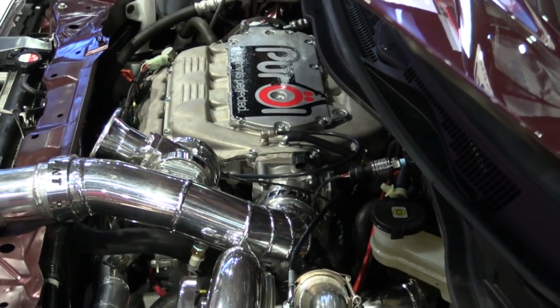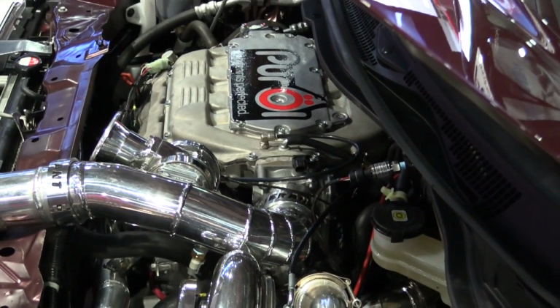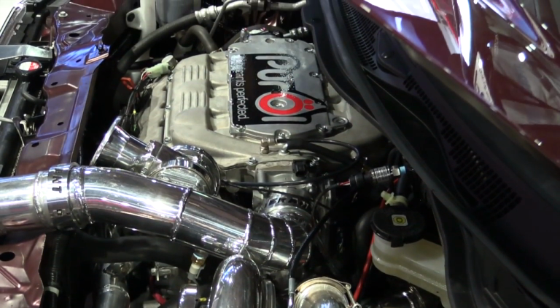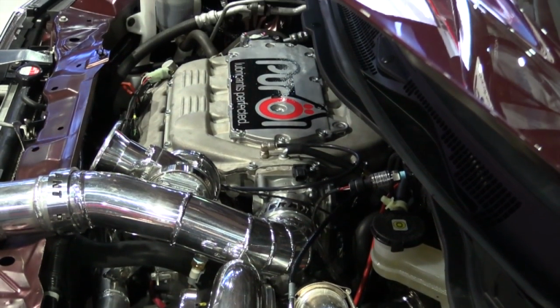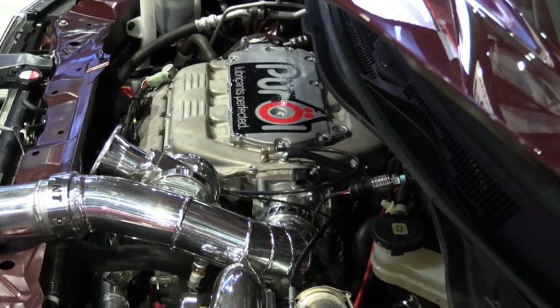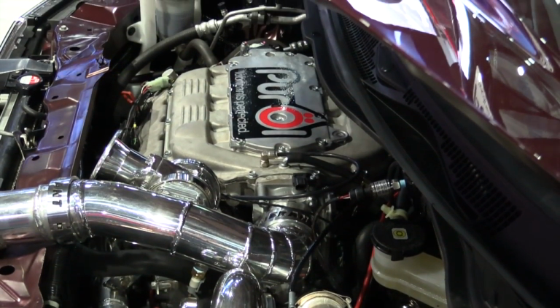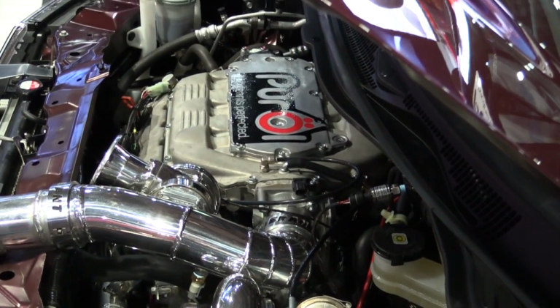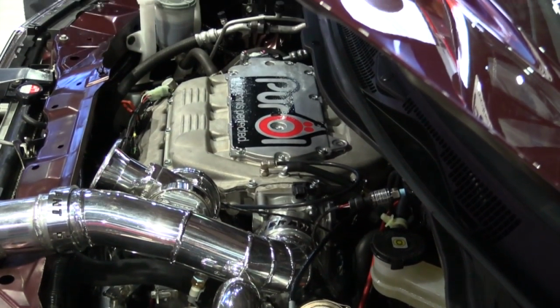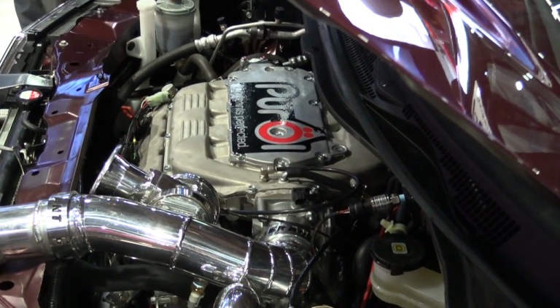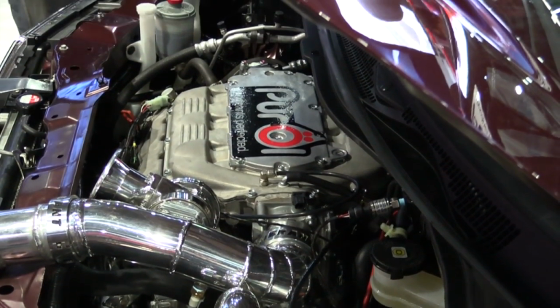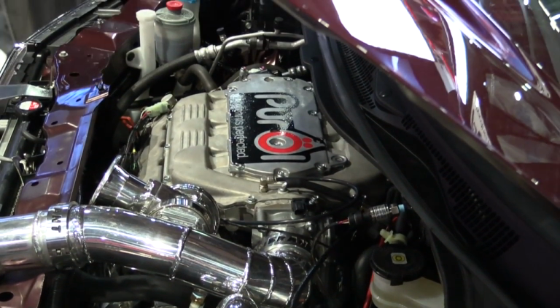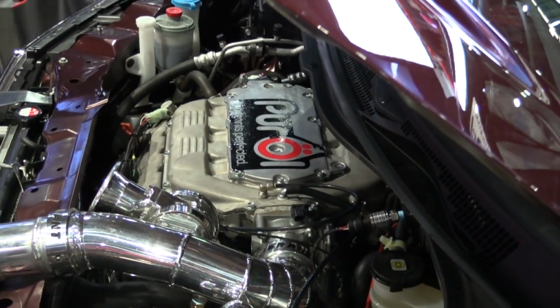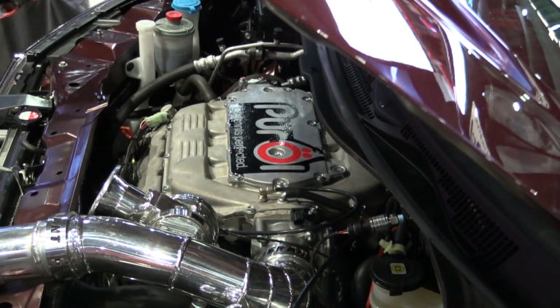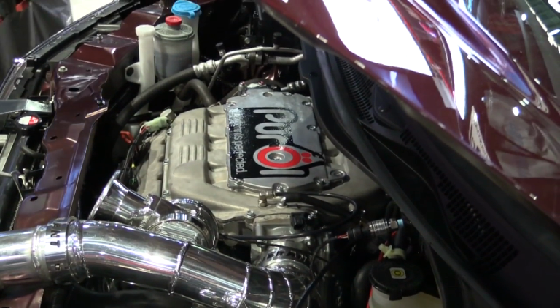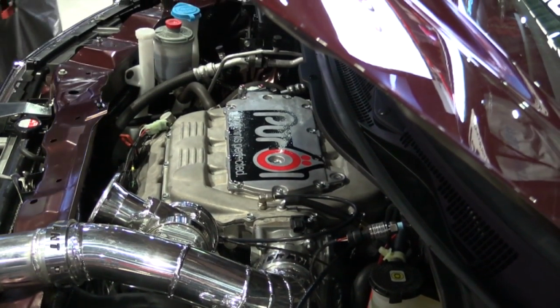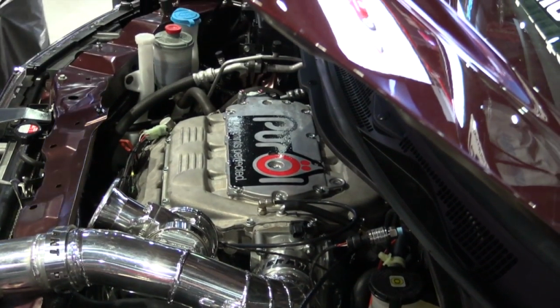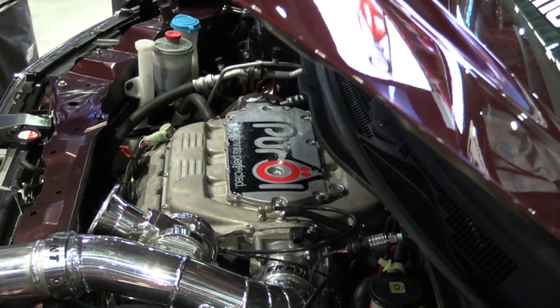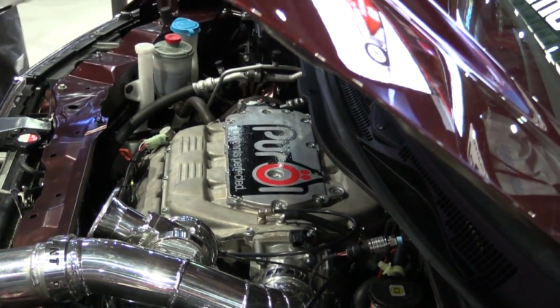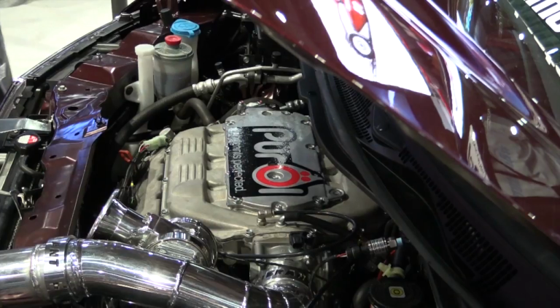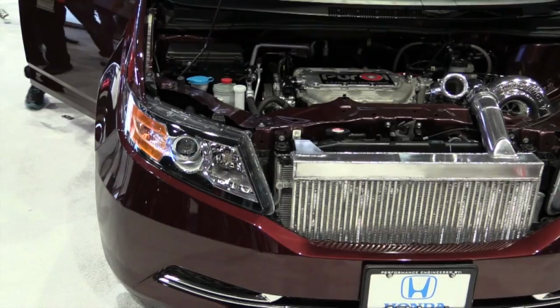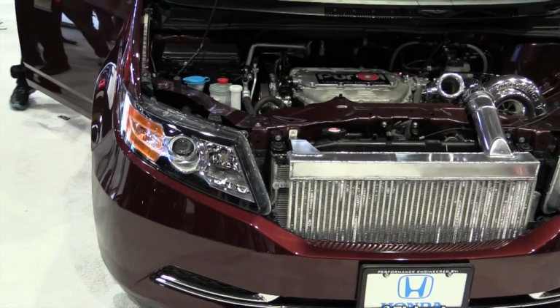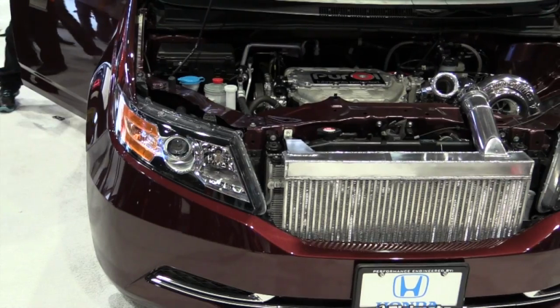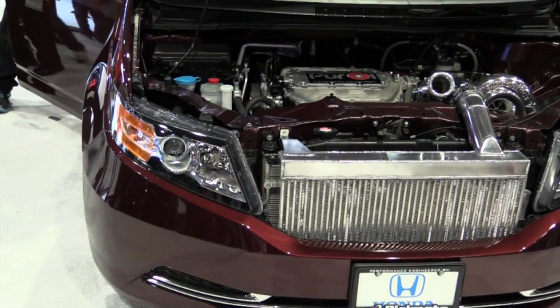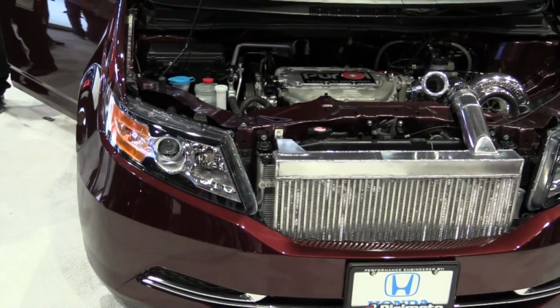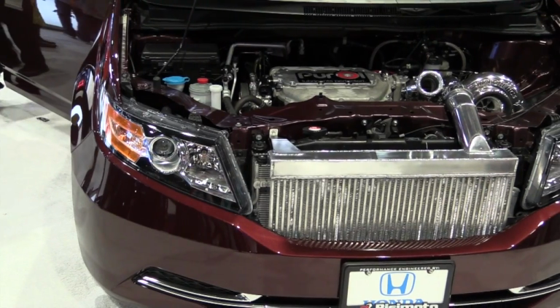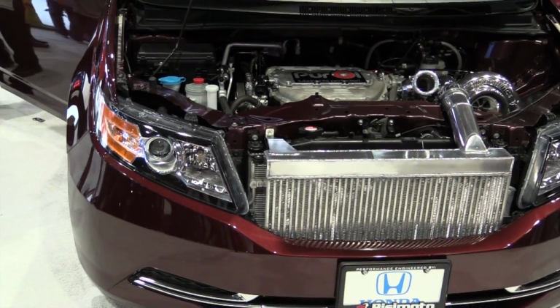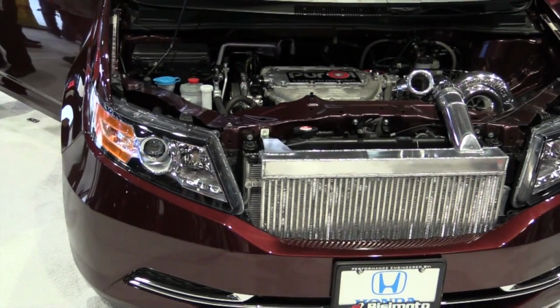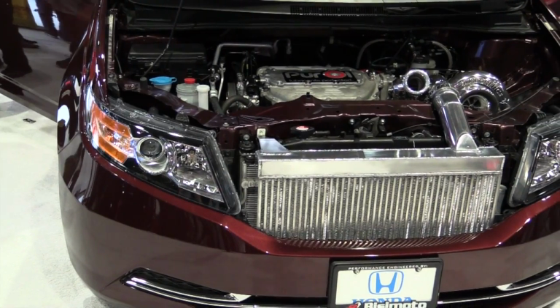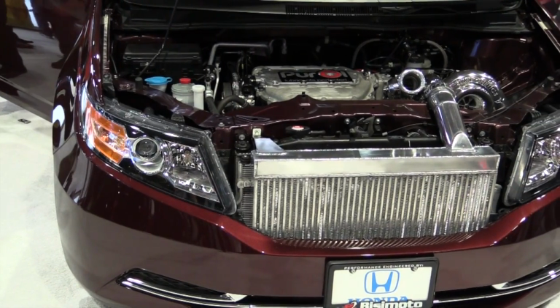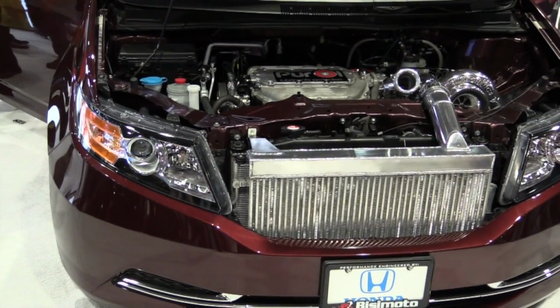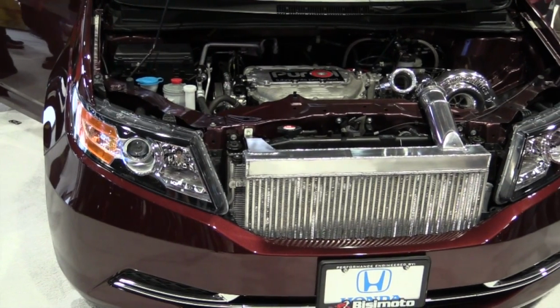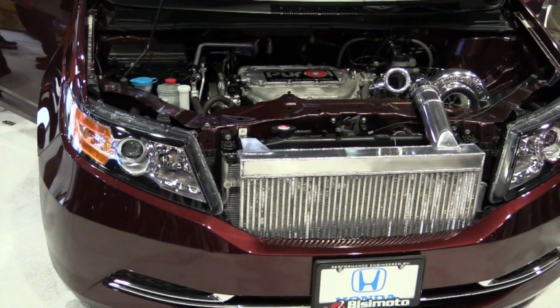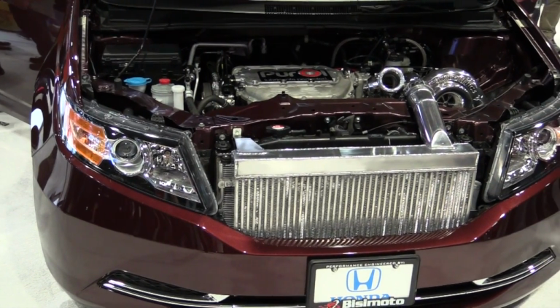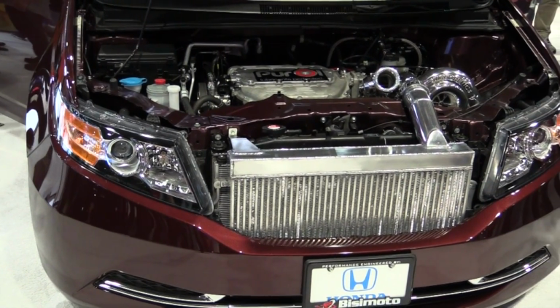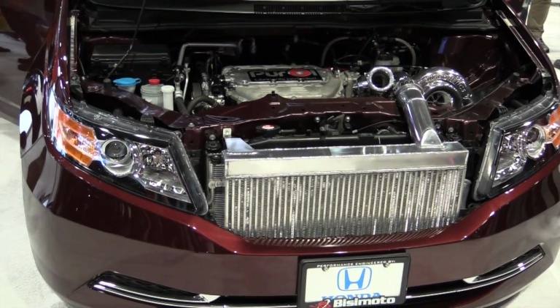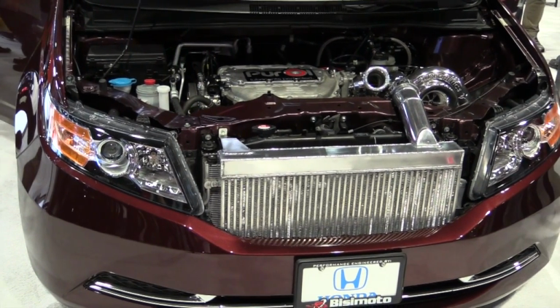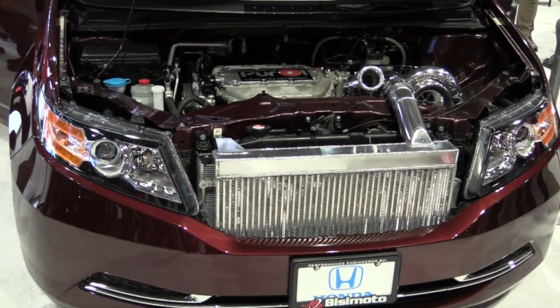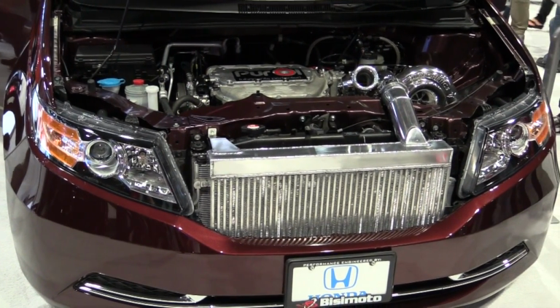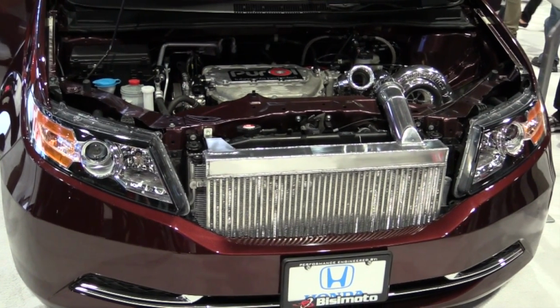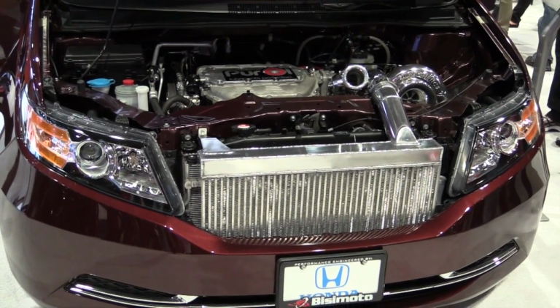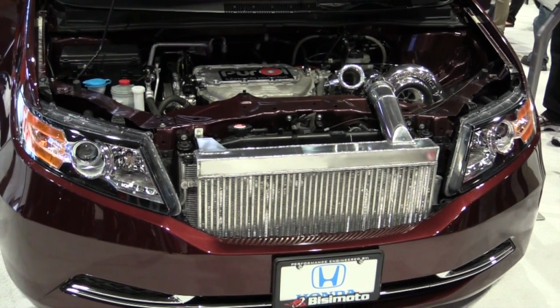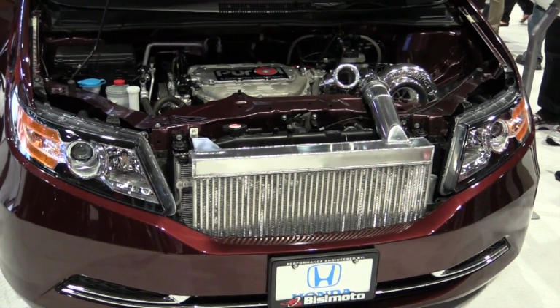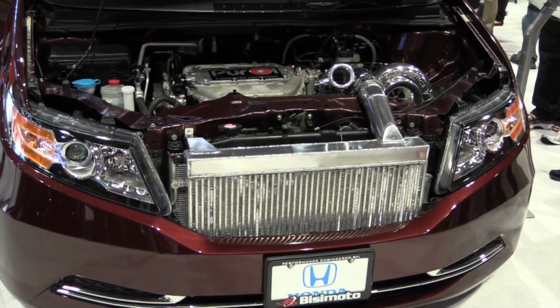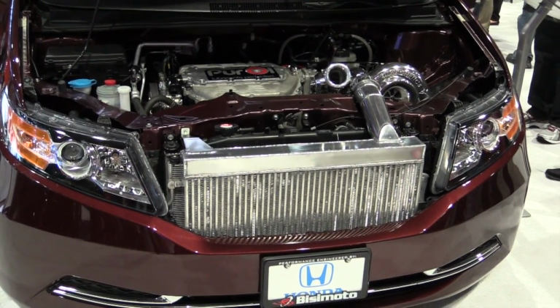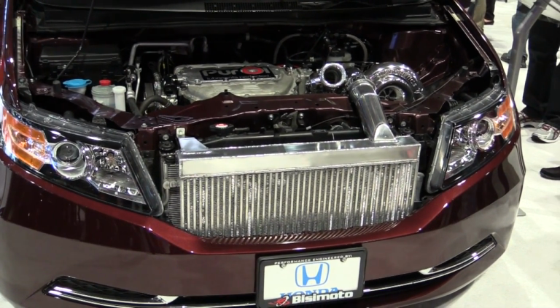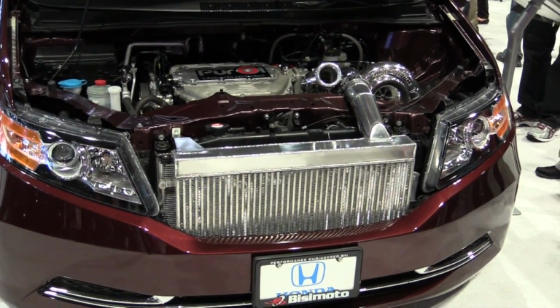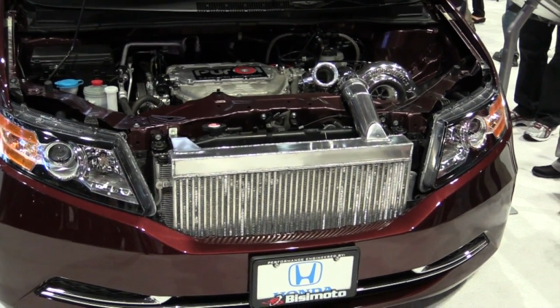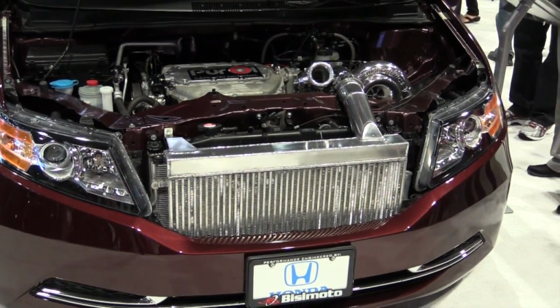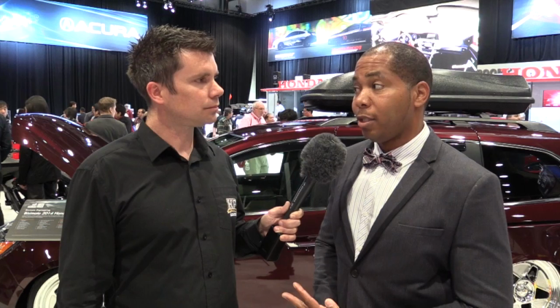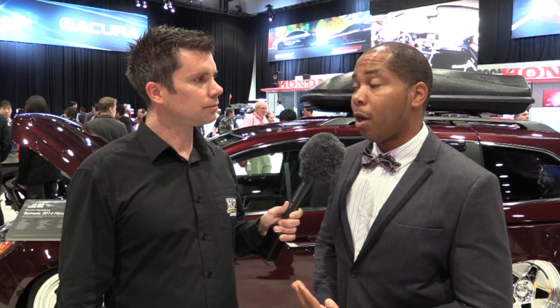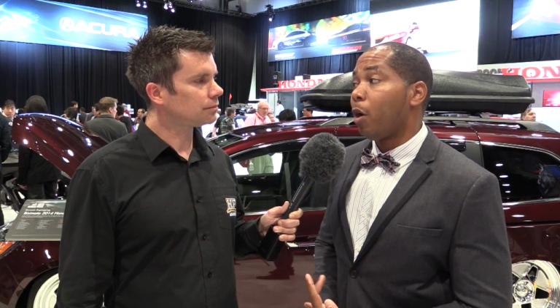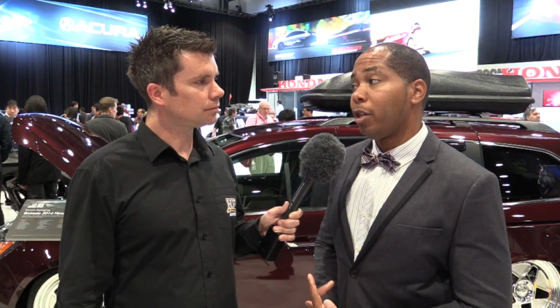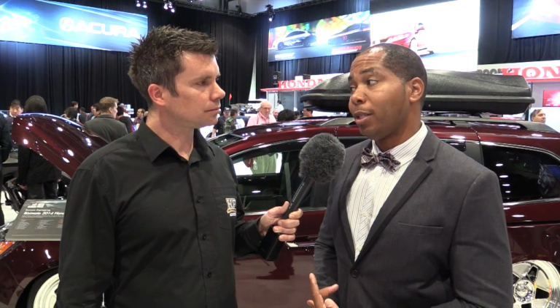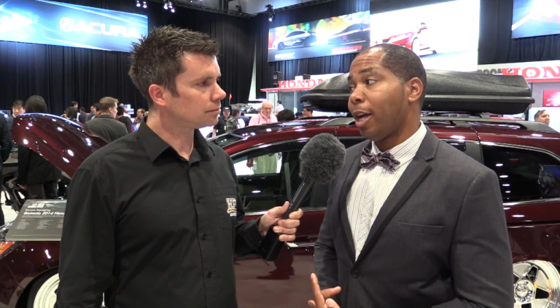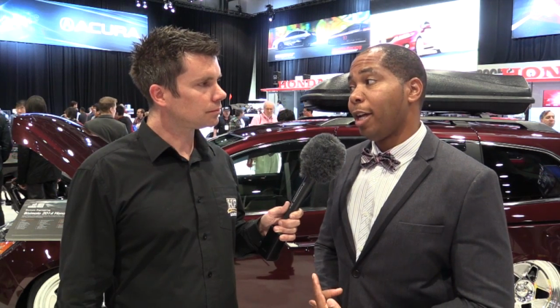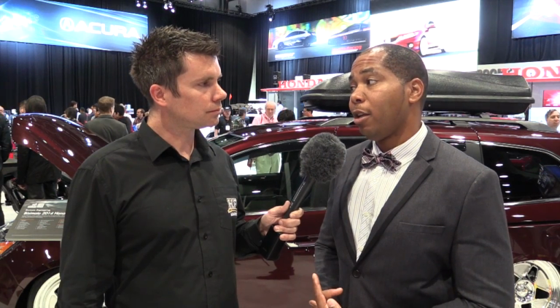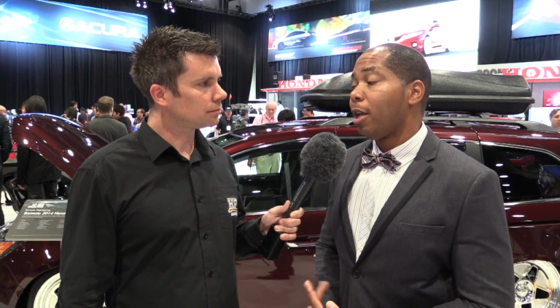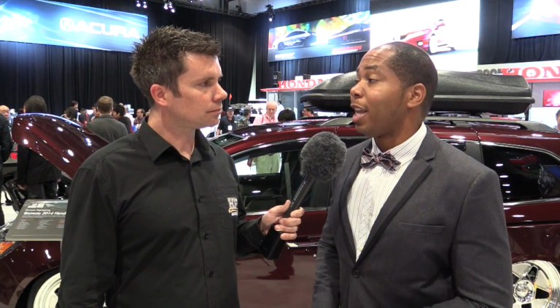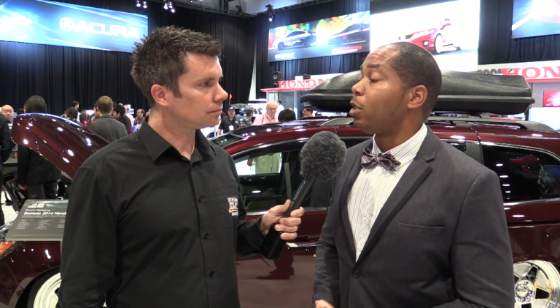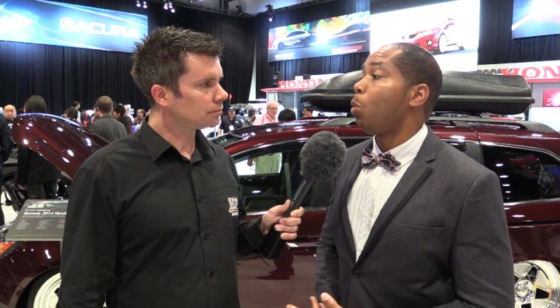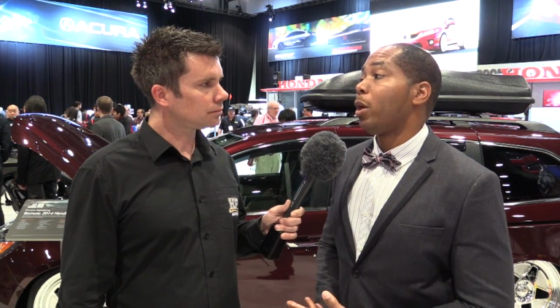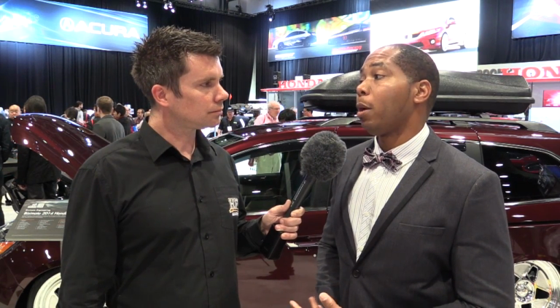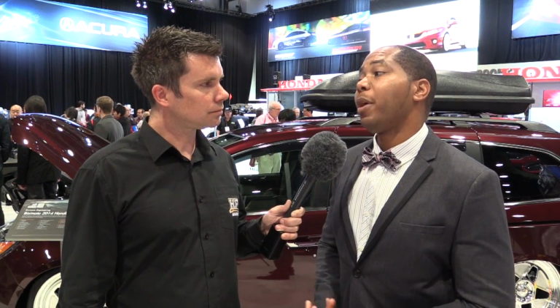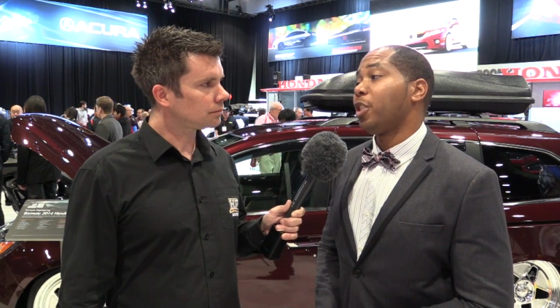What brand of pistons and conrods are you using in it? R&R connecting rods made of steel and Ares pistons of our design, 9 to 1 compression.